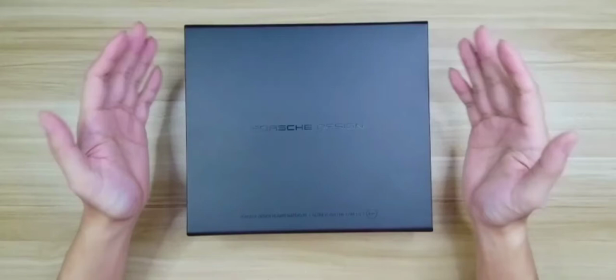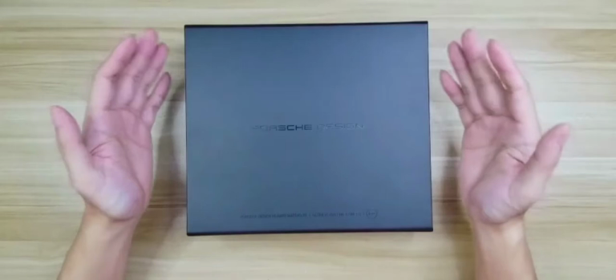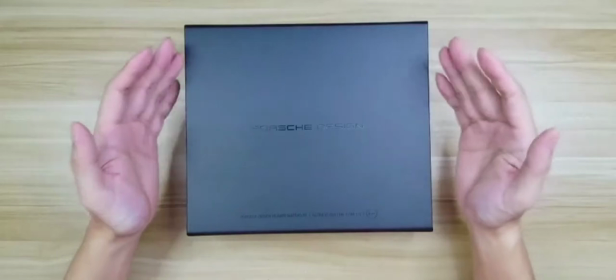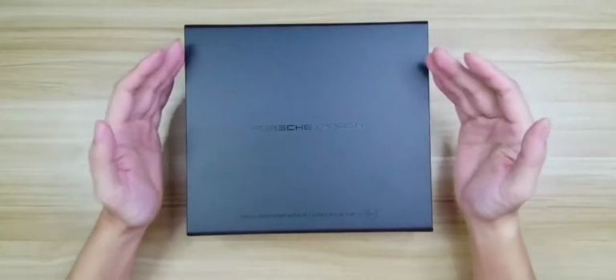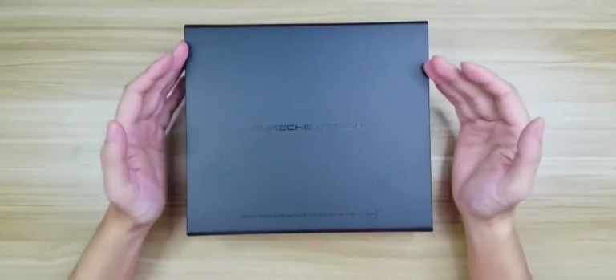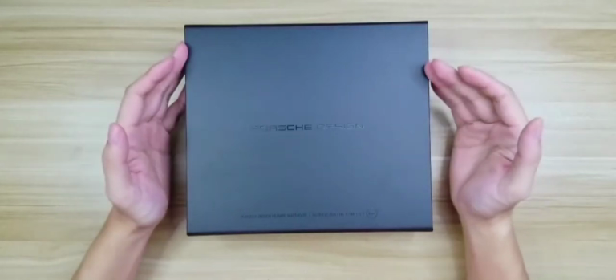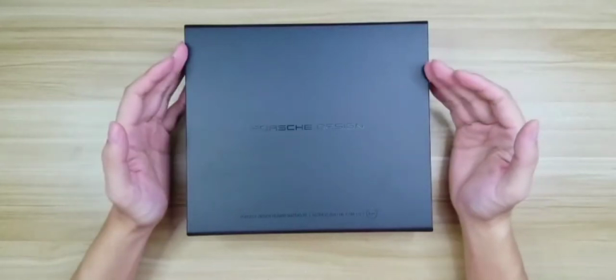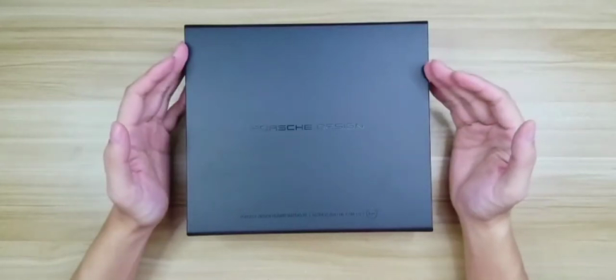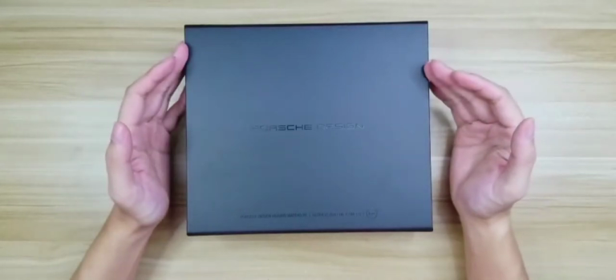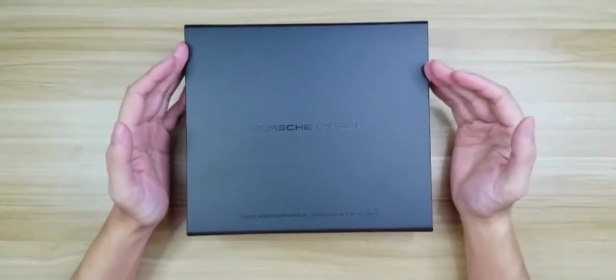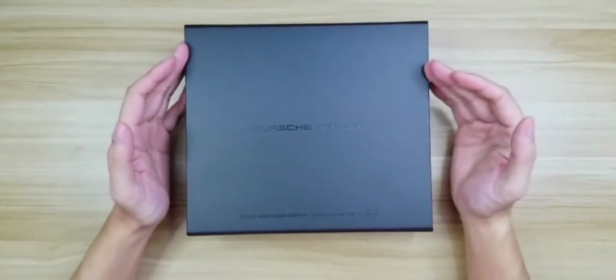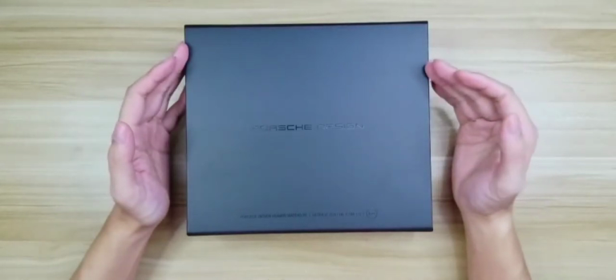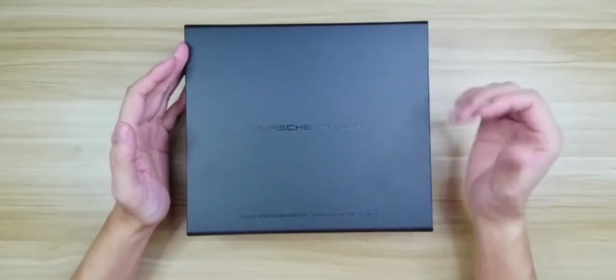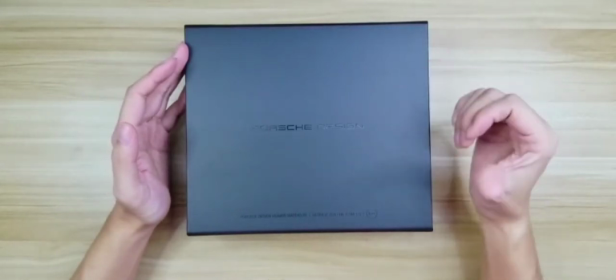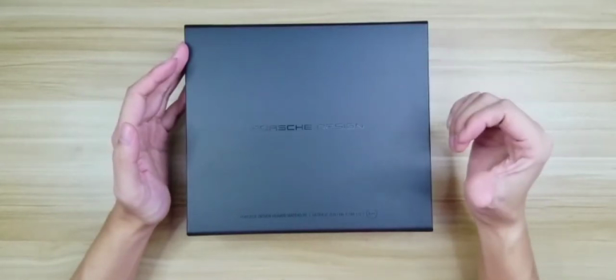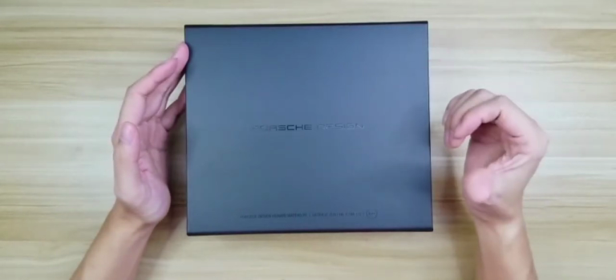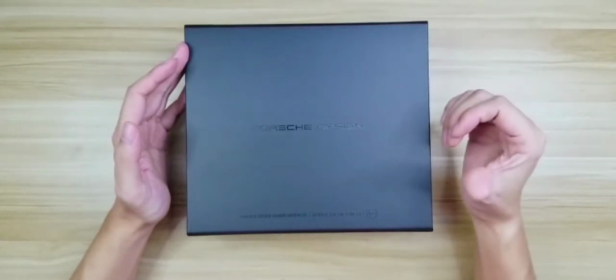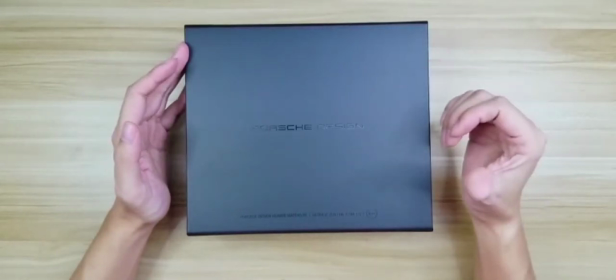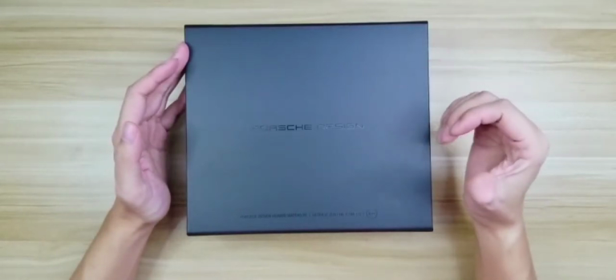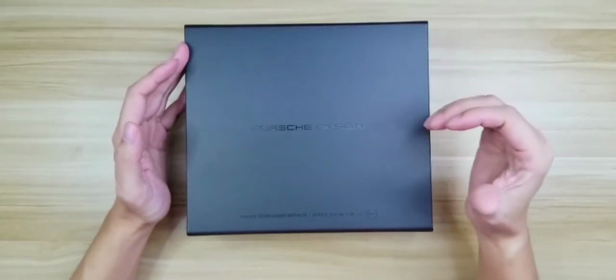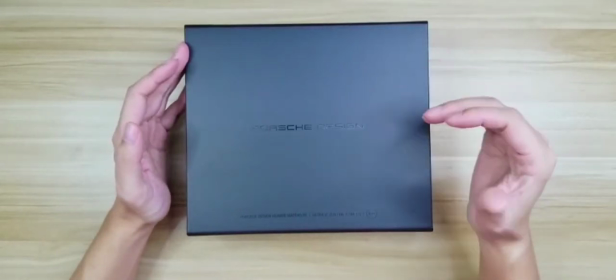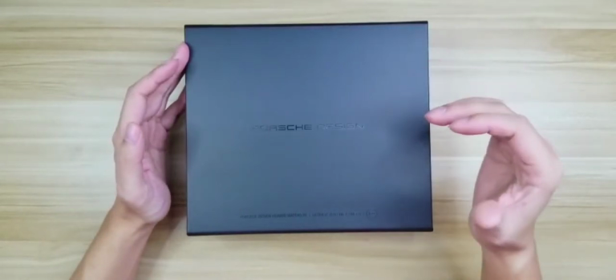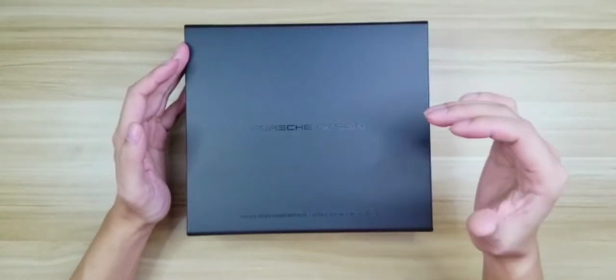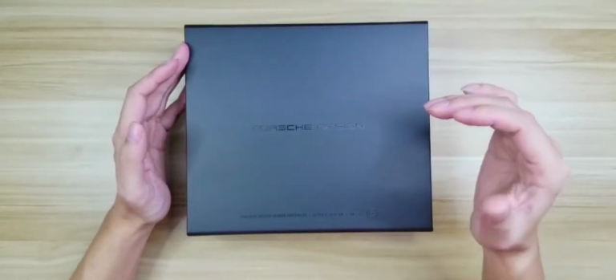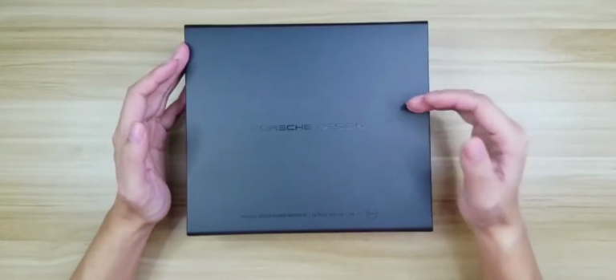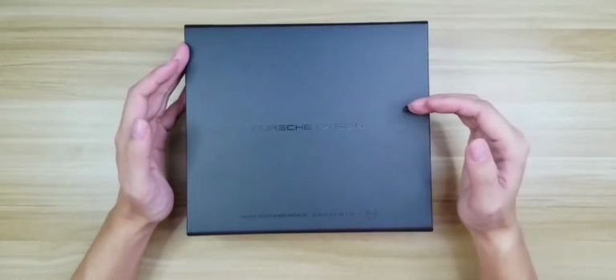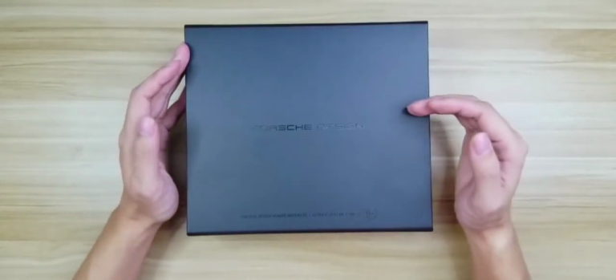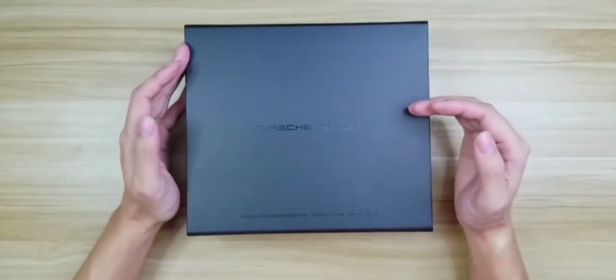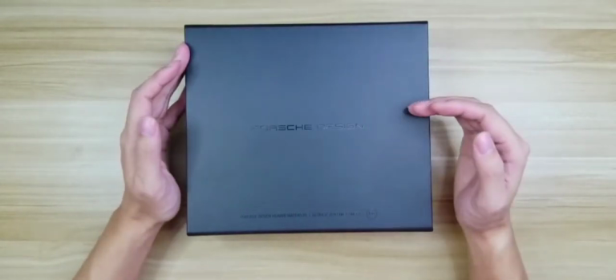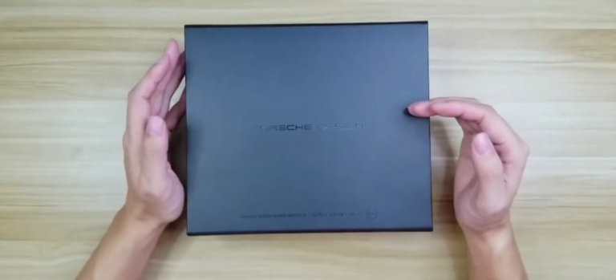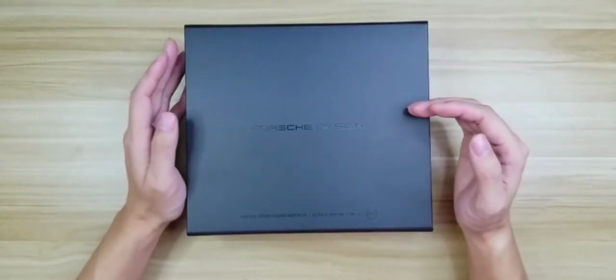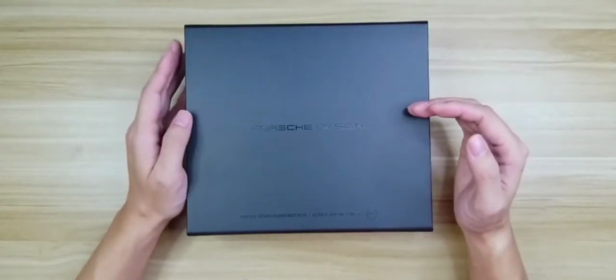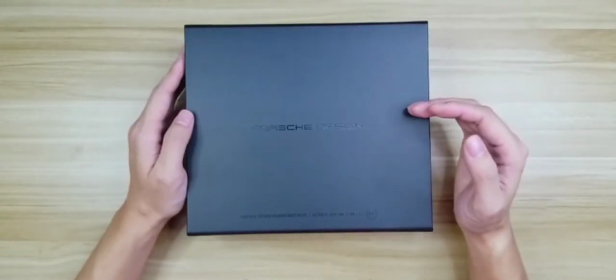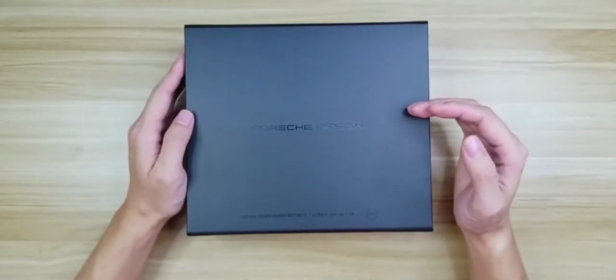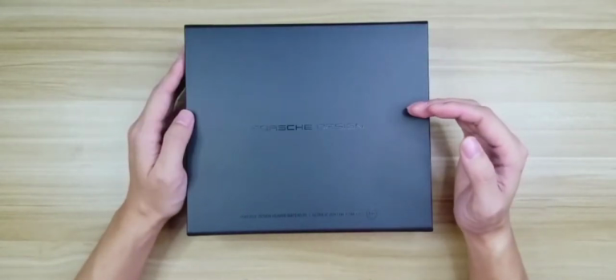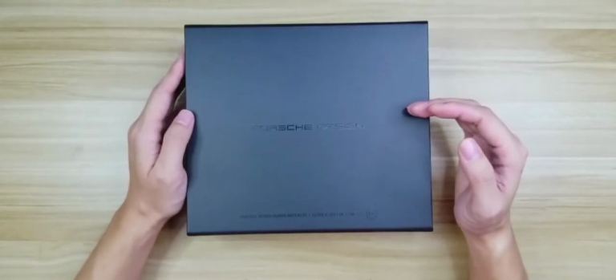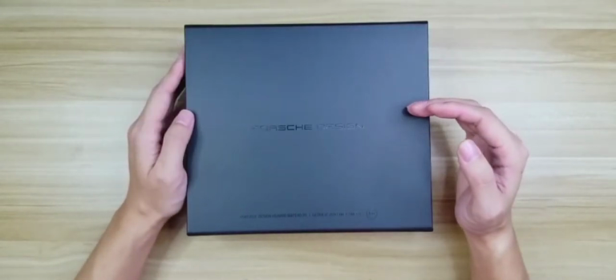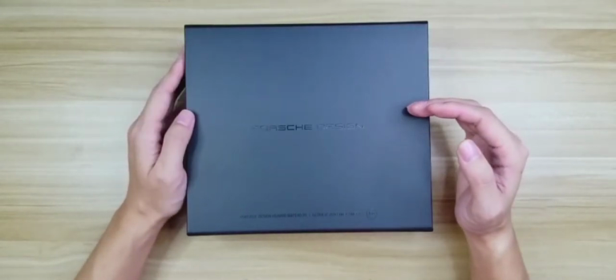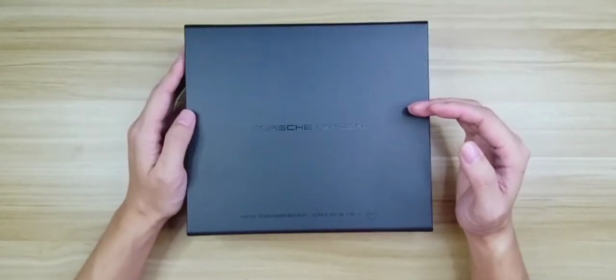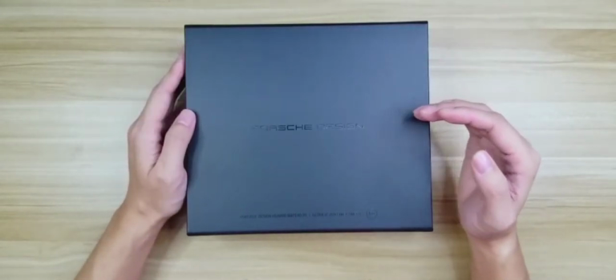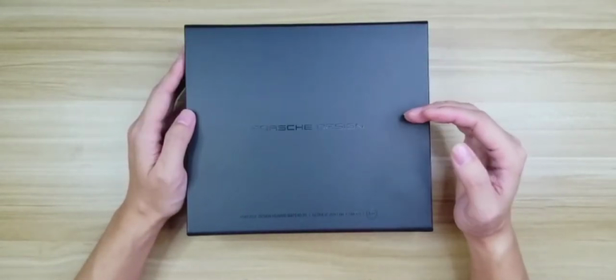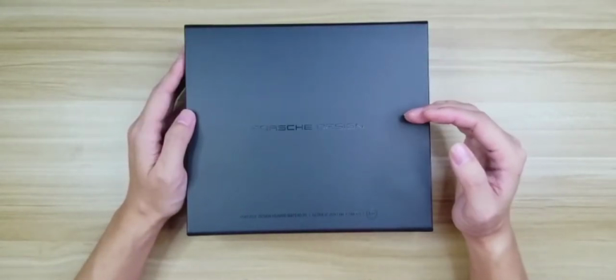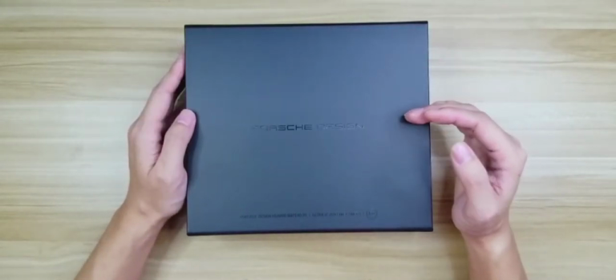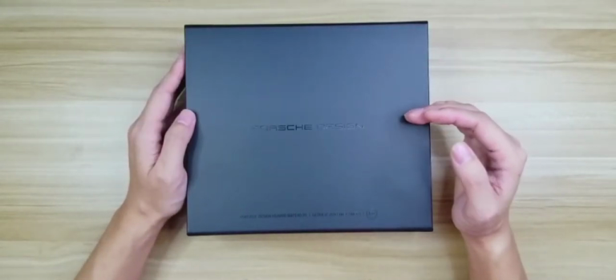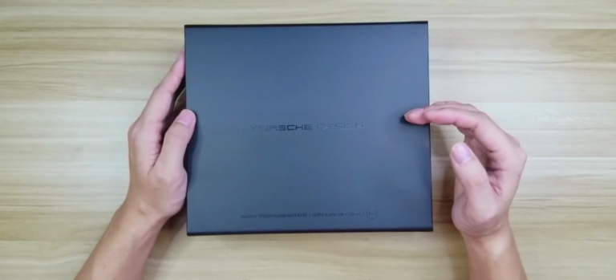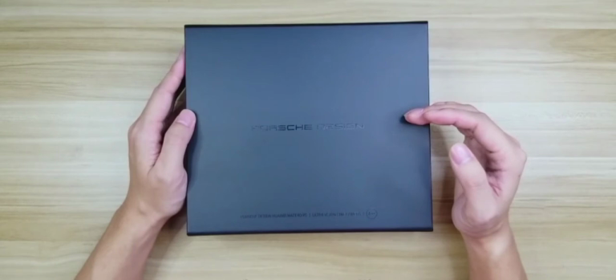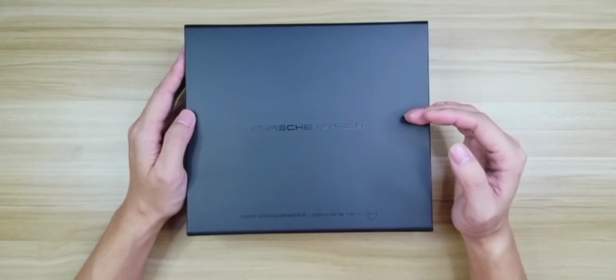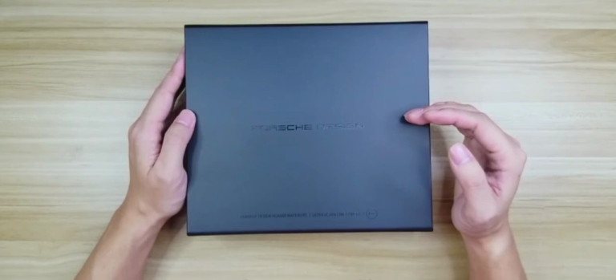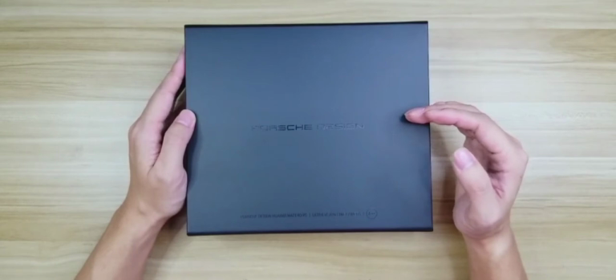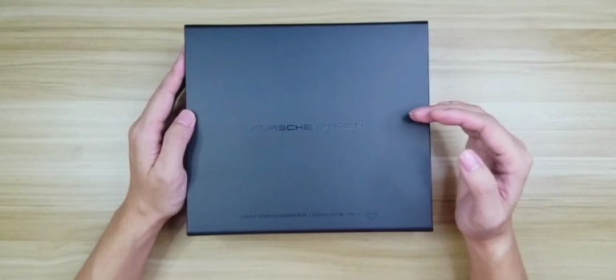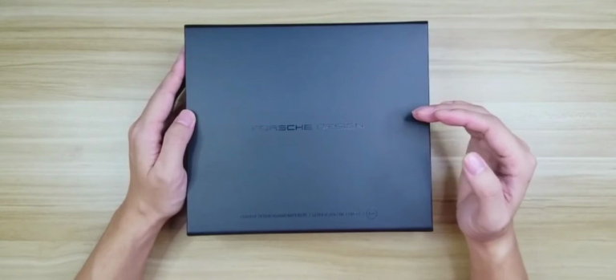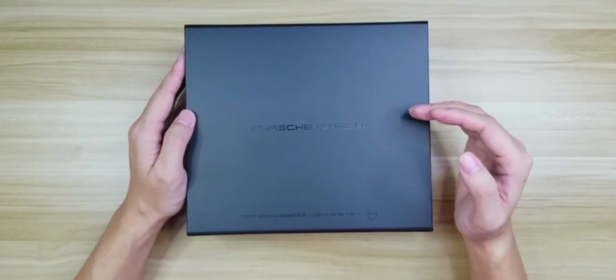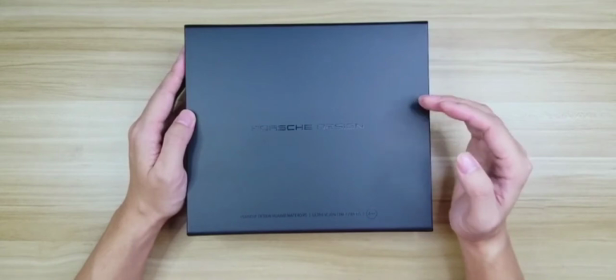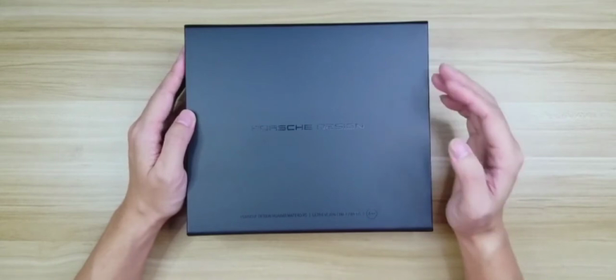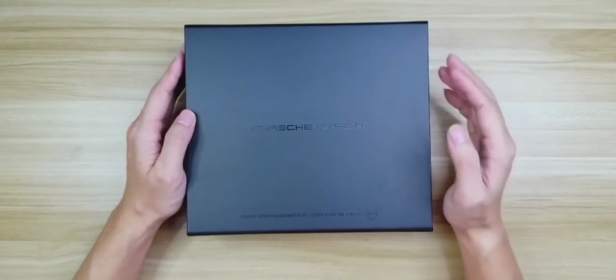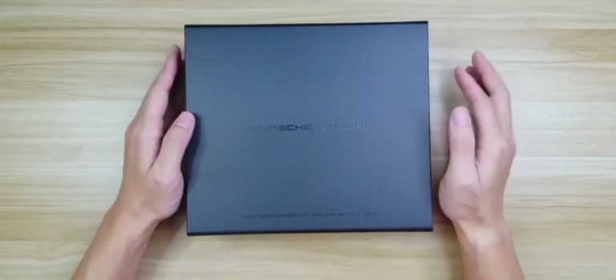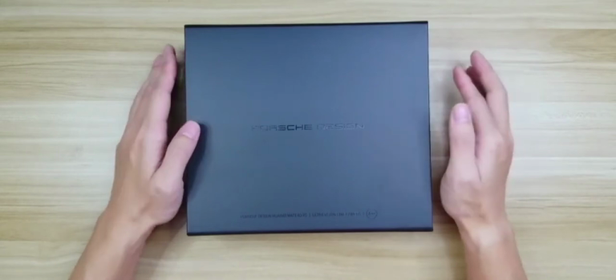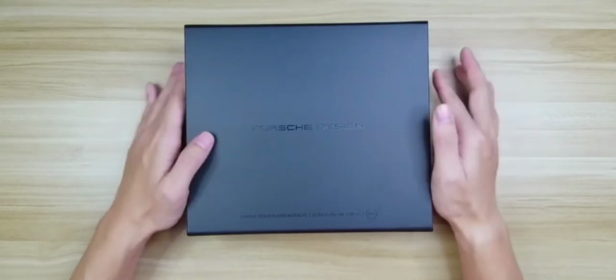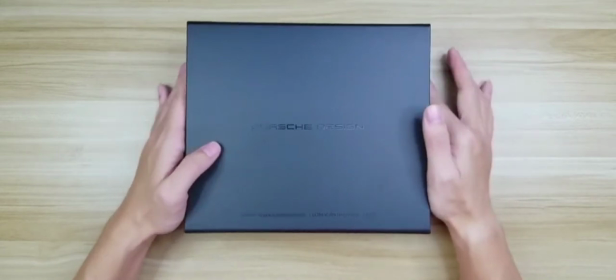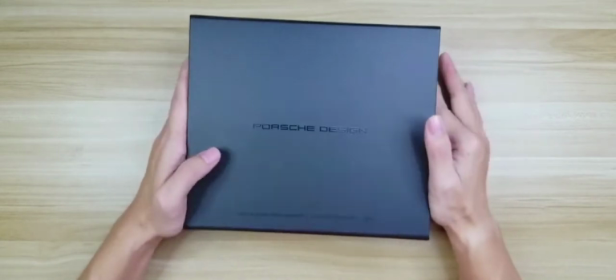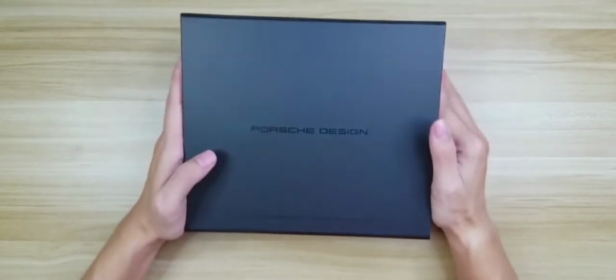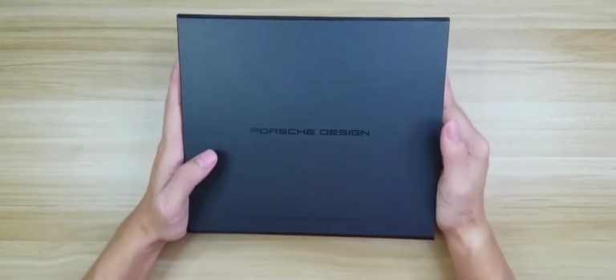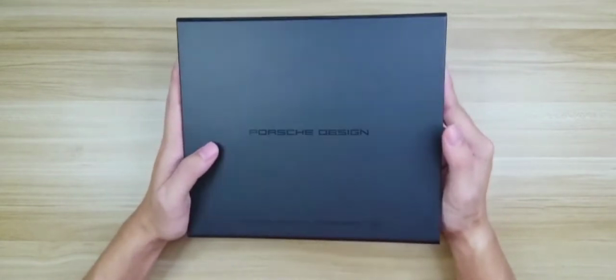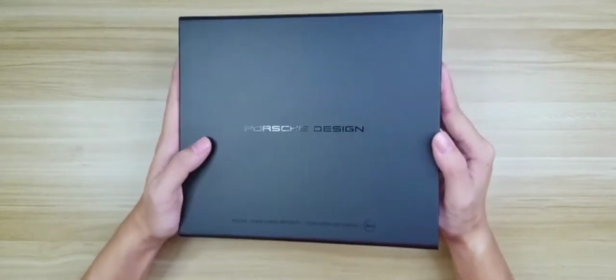Hey guys, this is Adin here and you are watching TEGX. In this video, we are going to get the unboxing of Huawei Mate 40 Porsche Design.